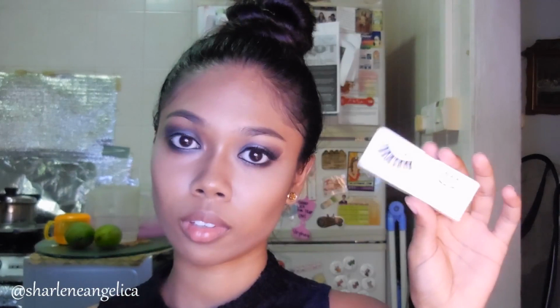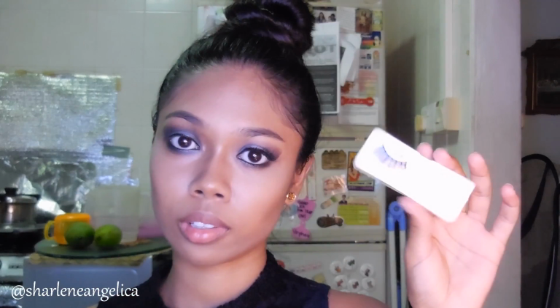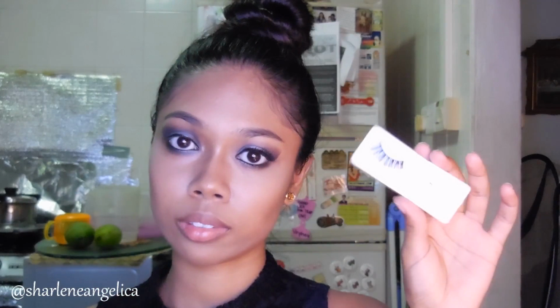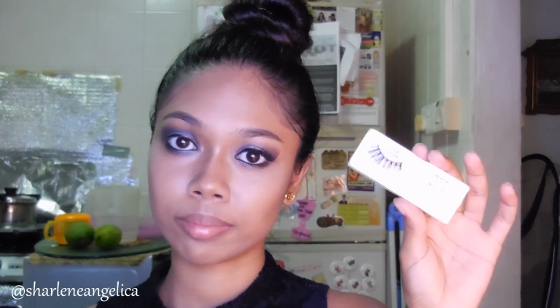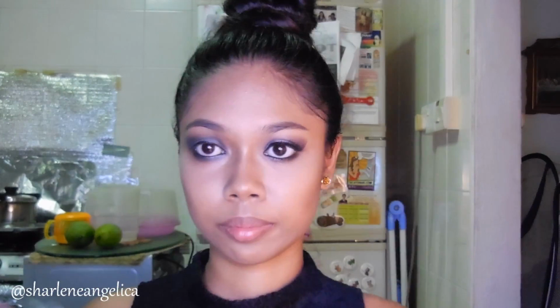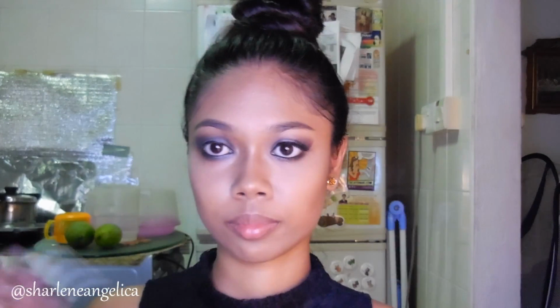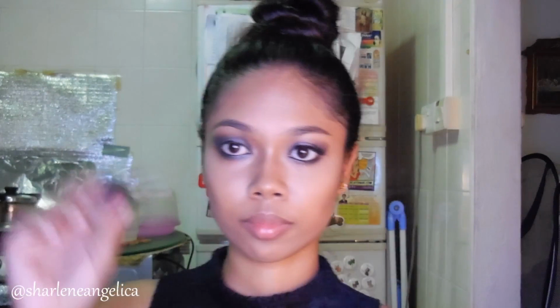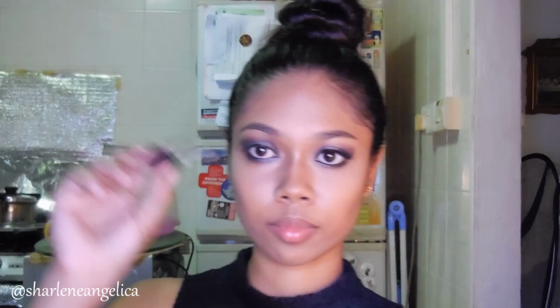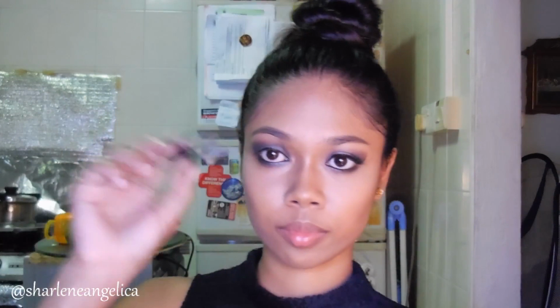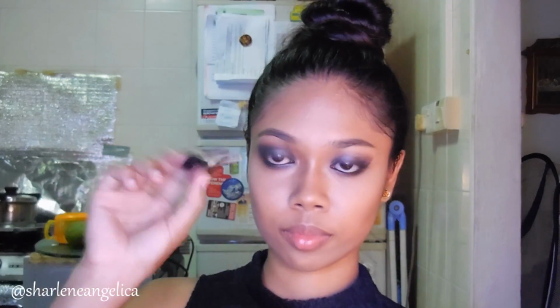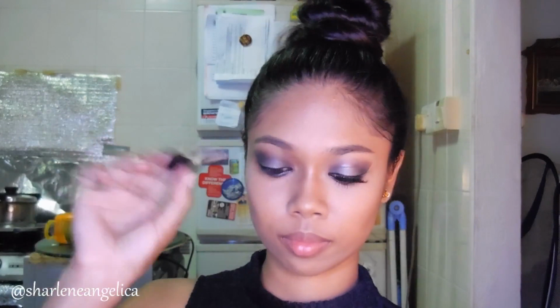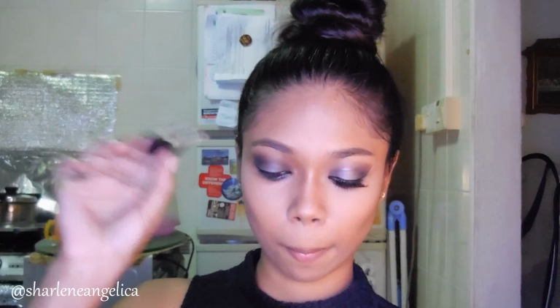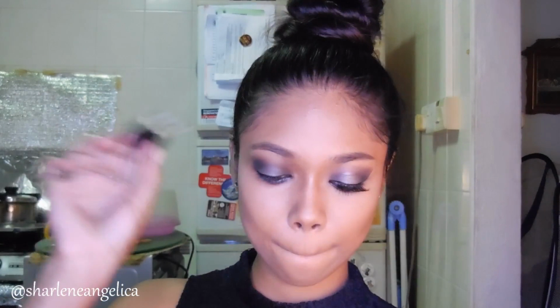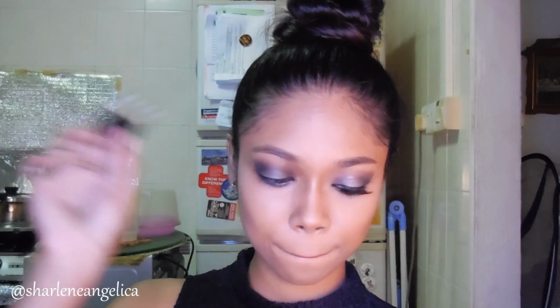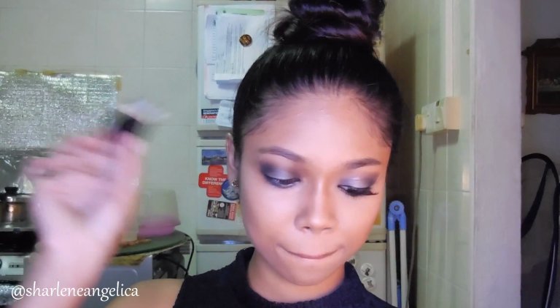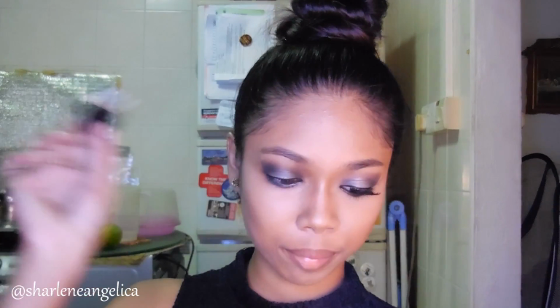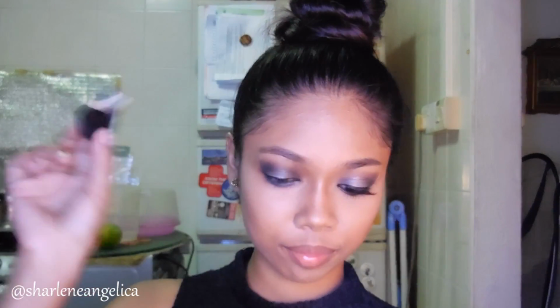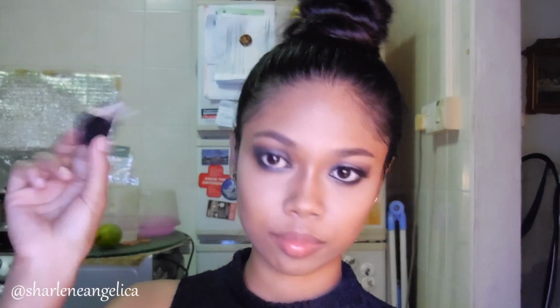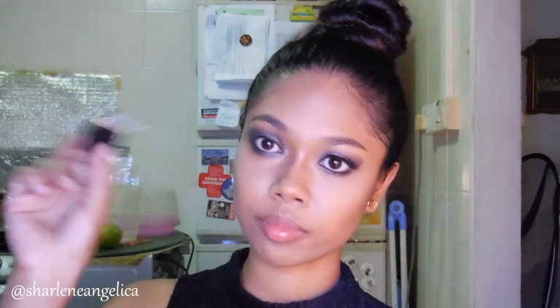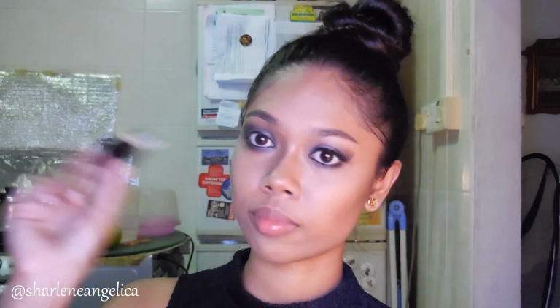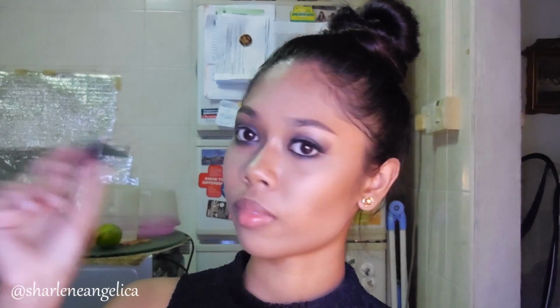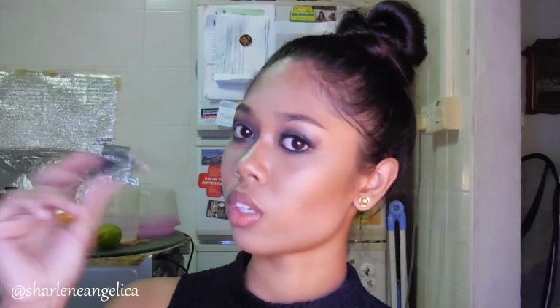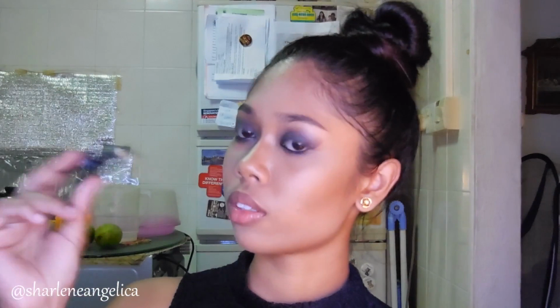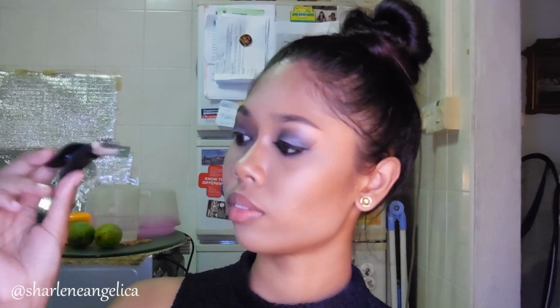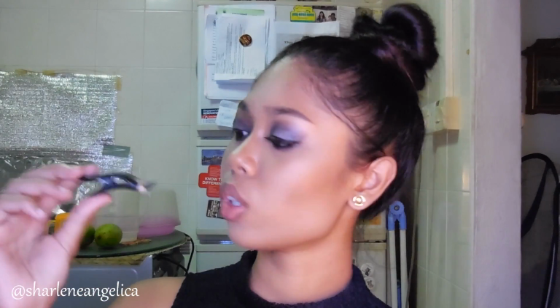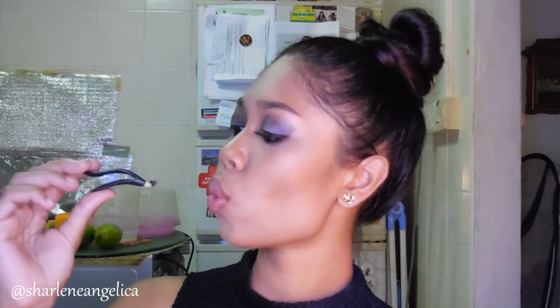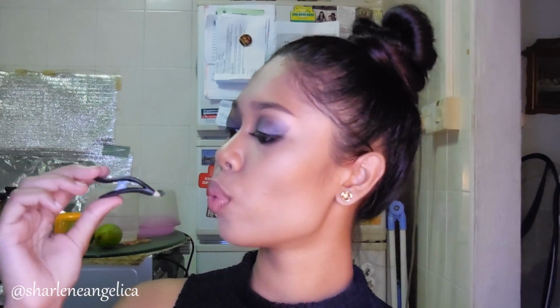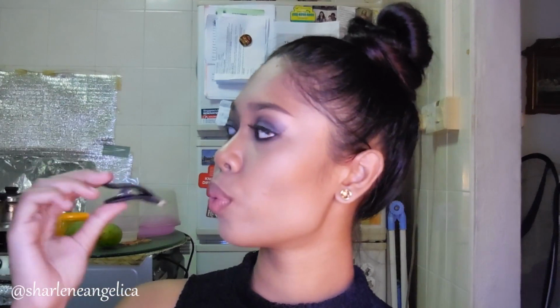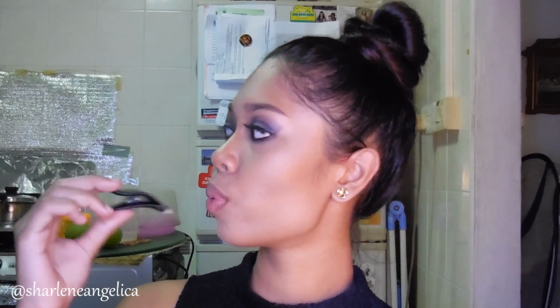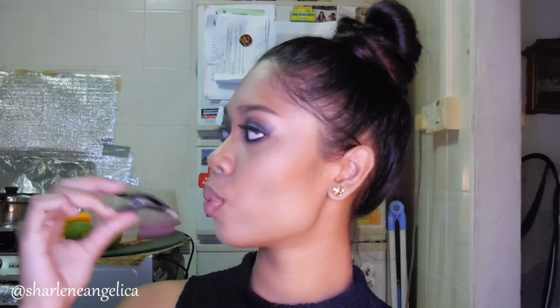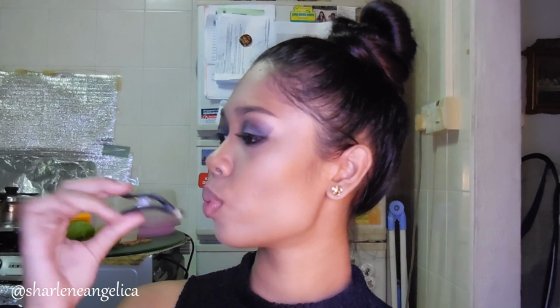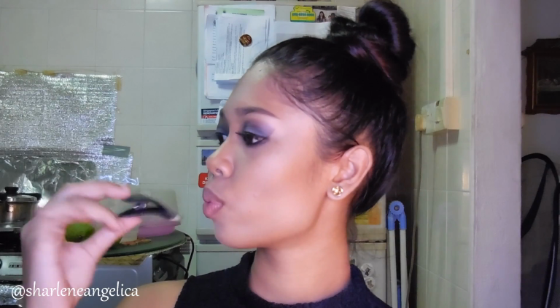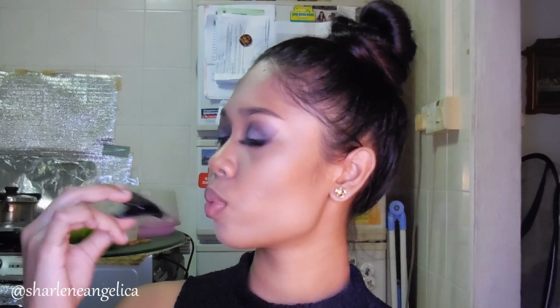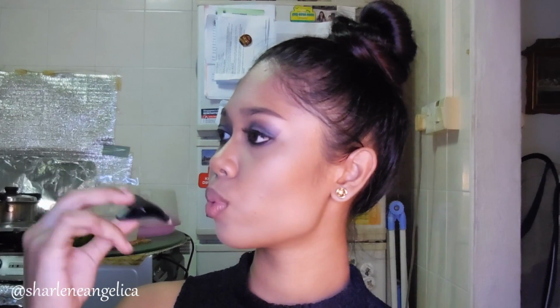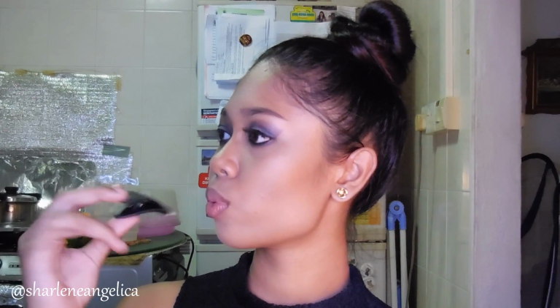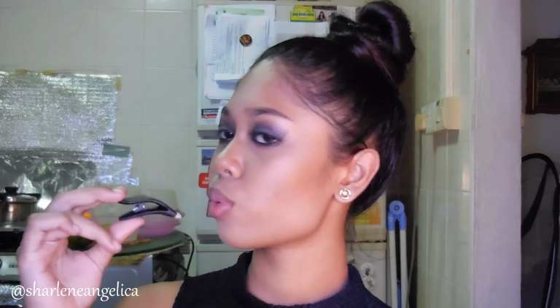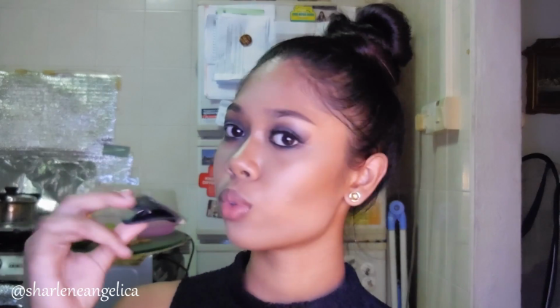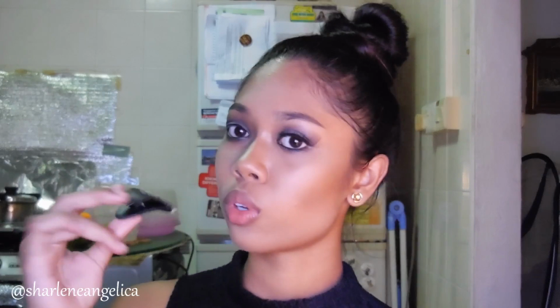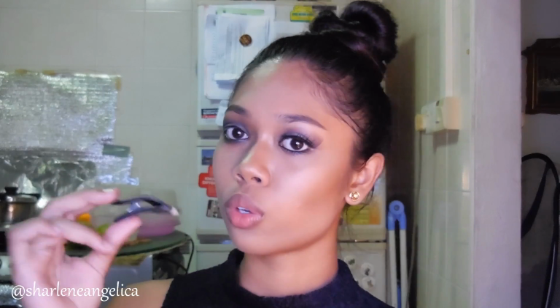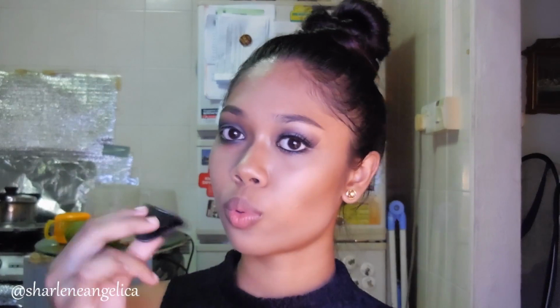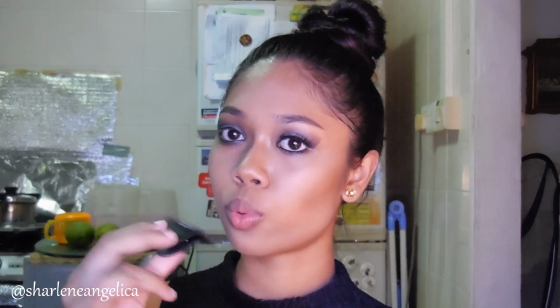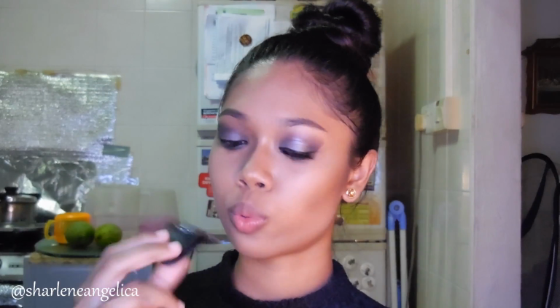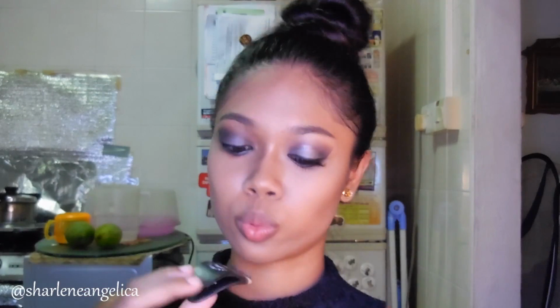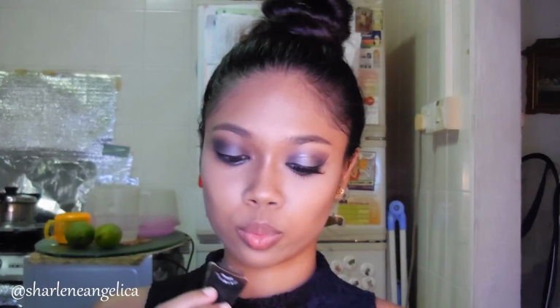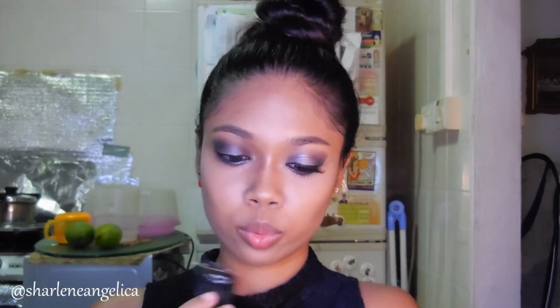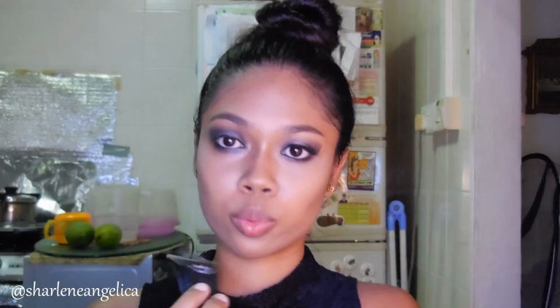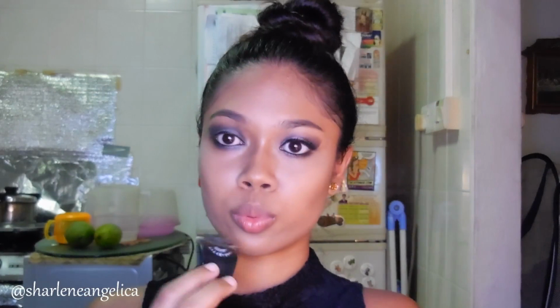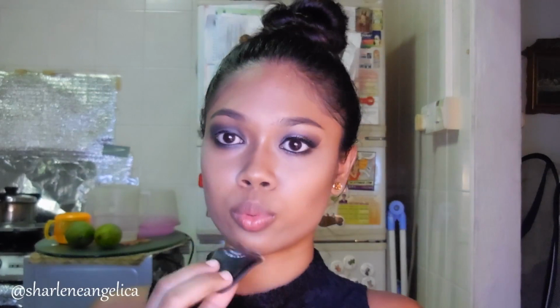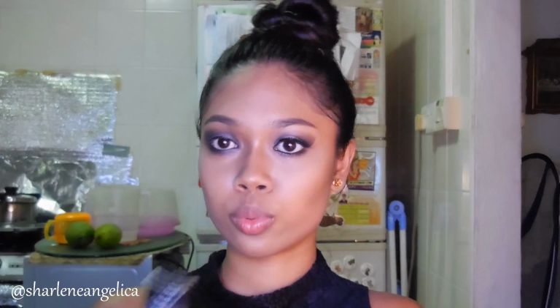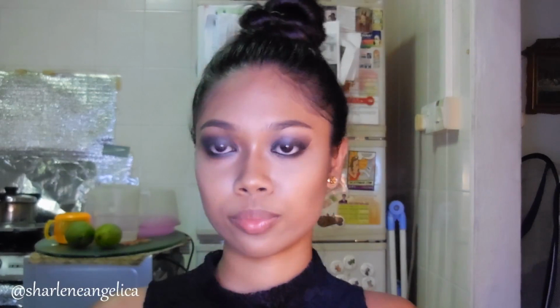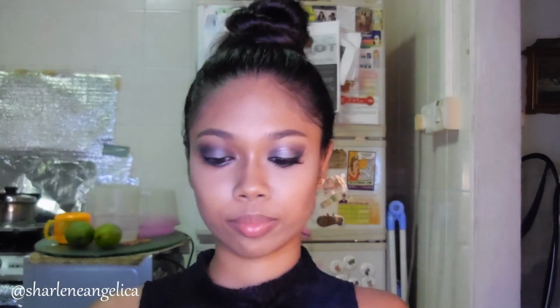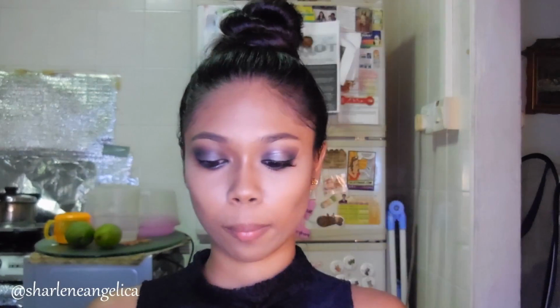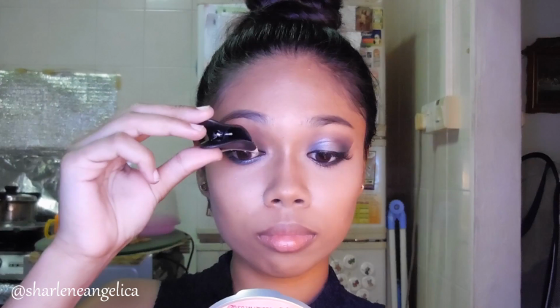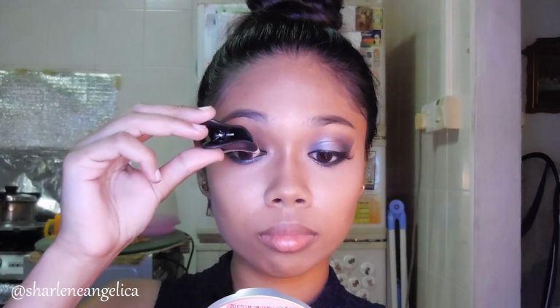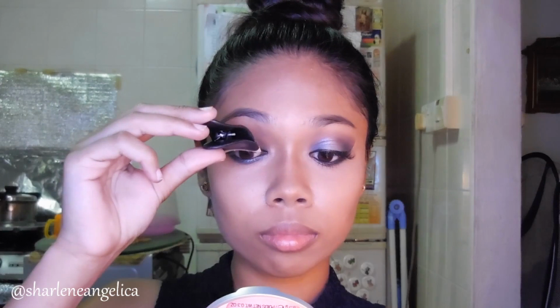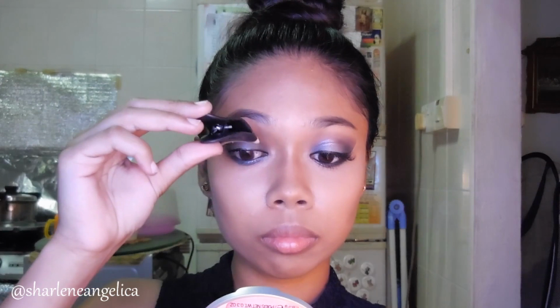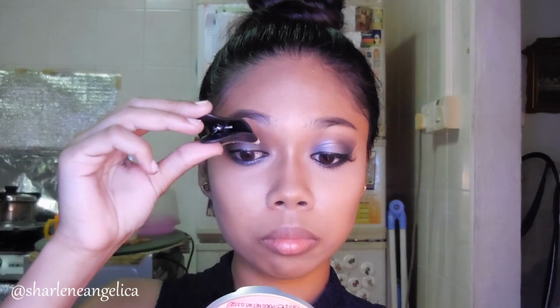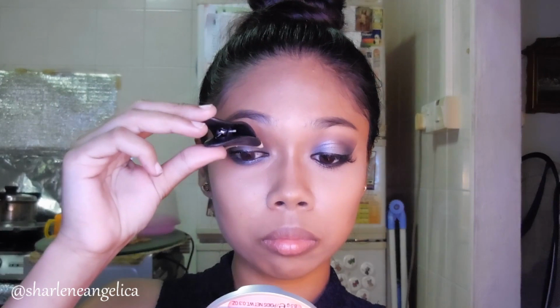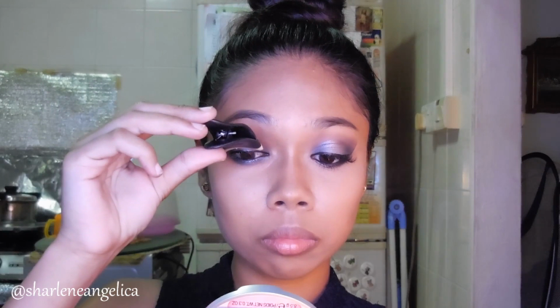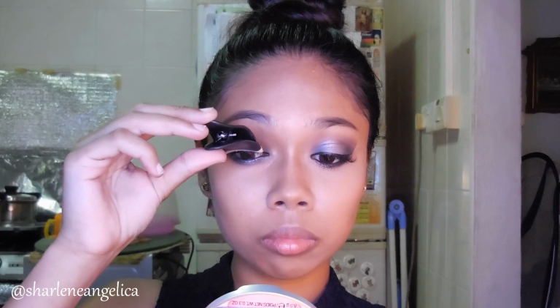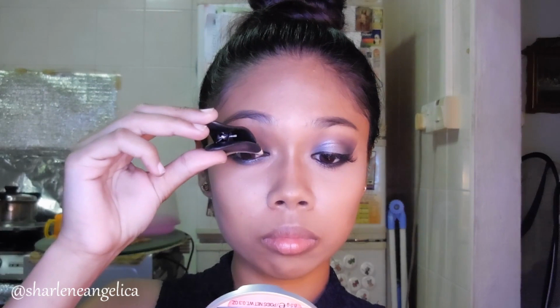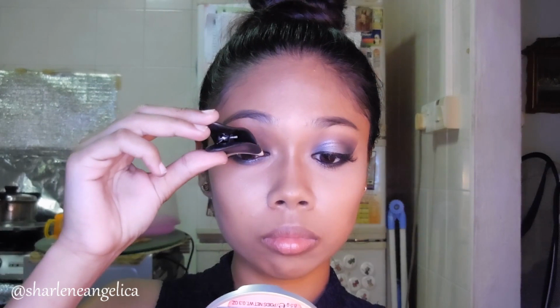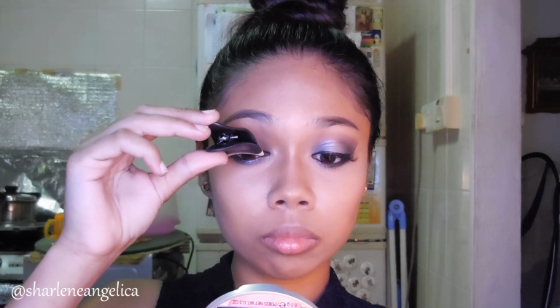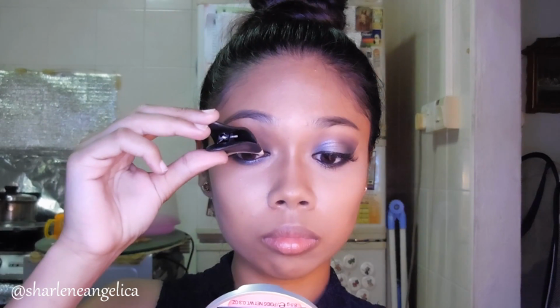Since this look is going to be really dramatic I'm just going to throw in some false eyelashes, and I'm going to use the Ardell Demi Wispies.